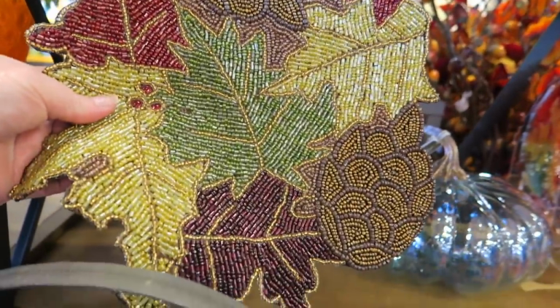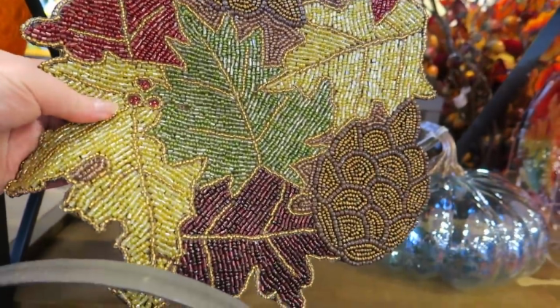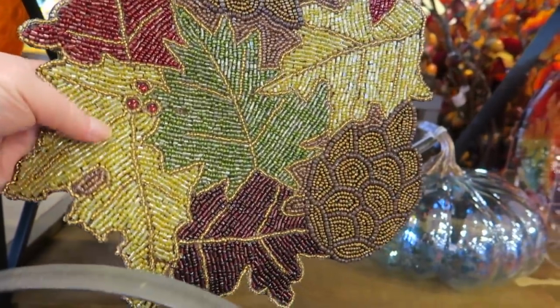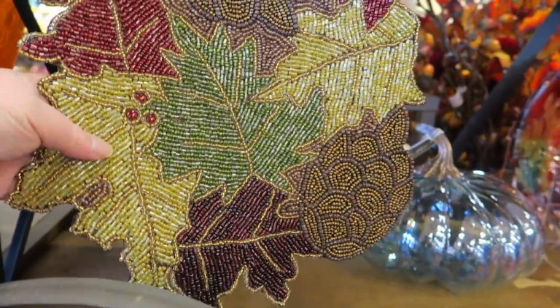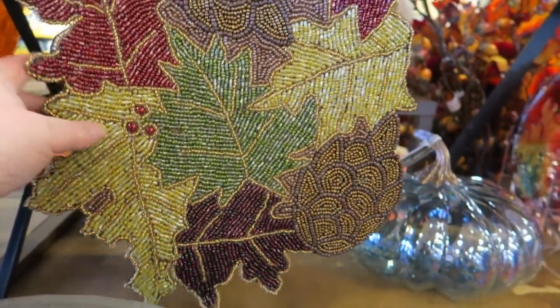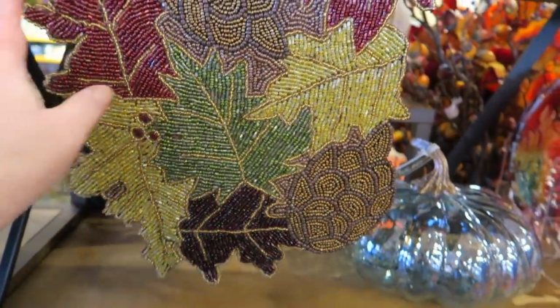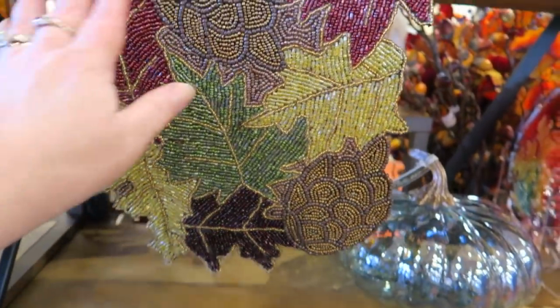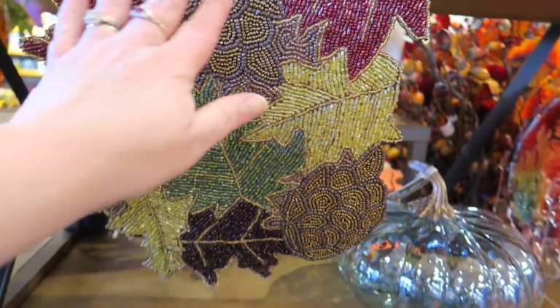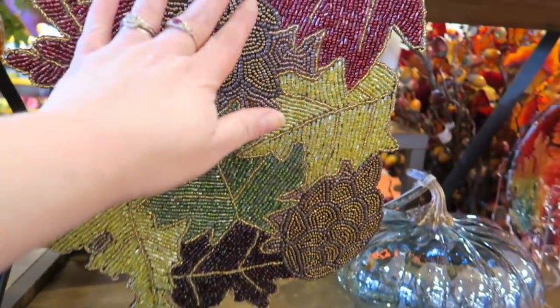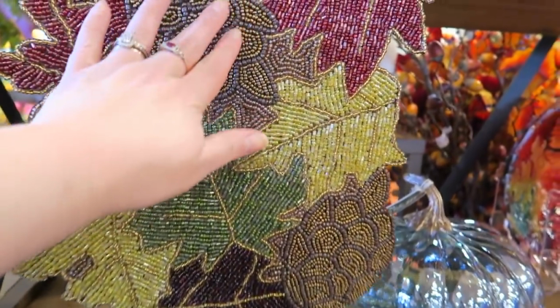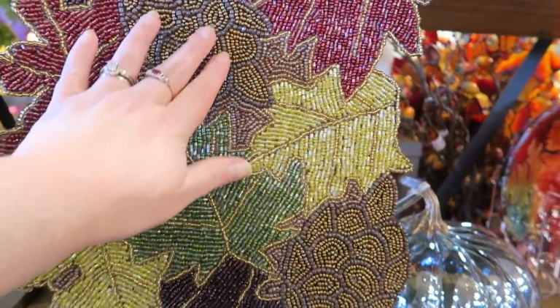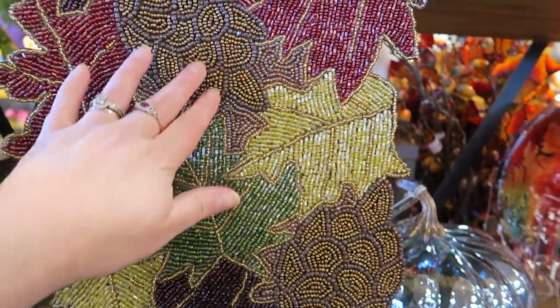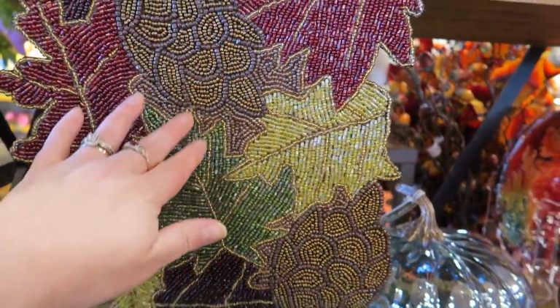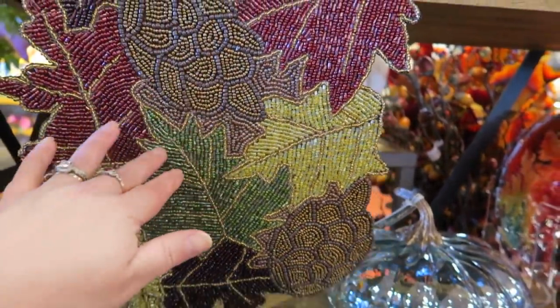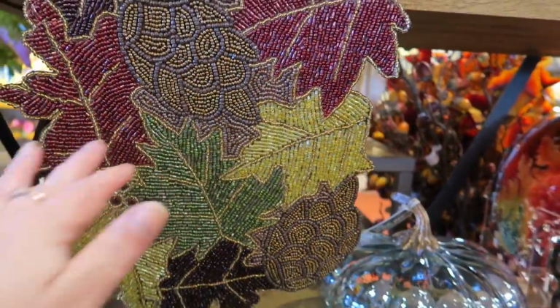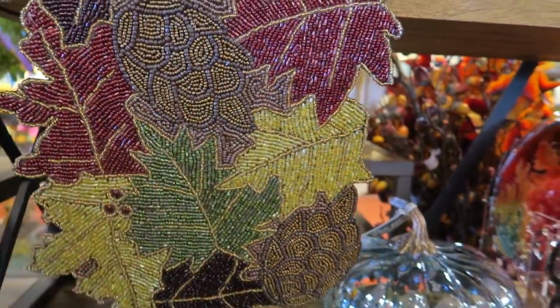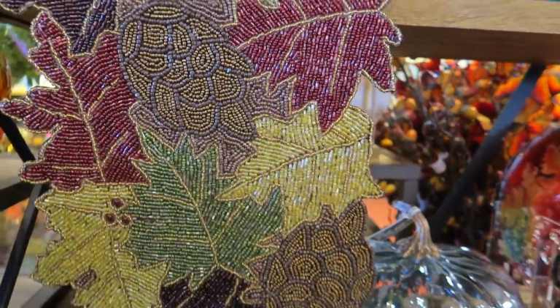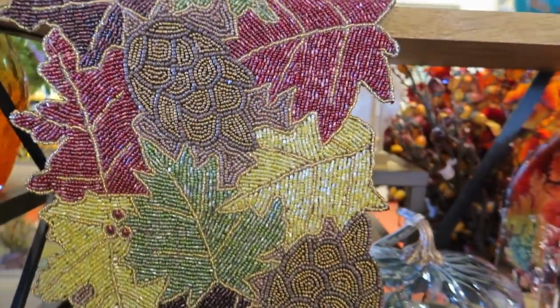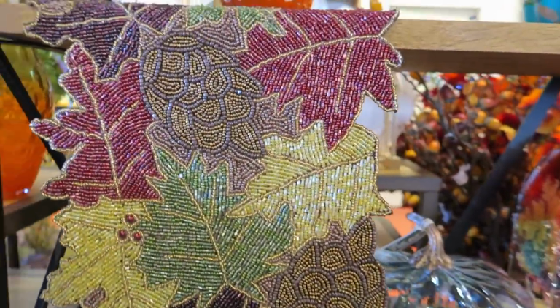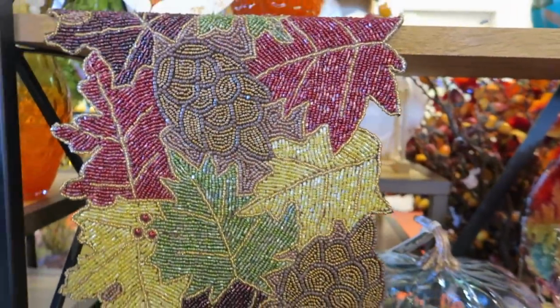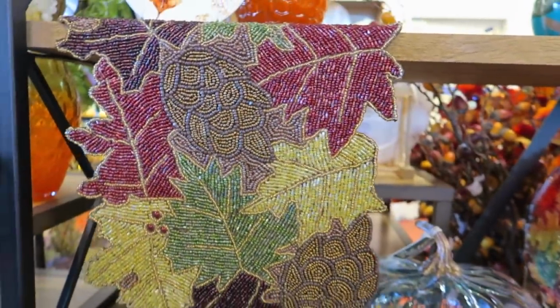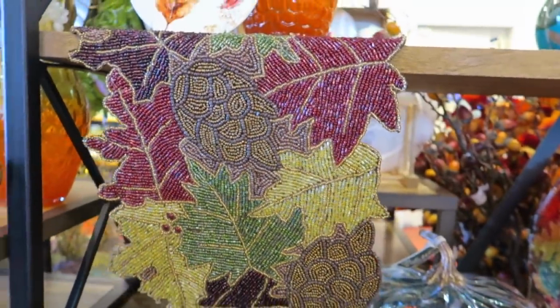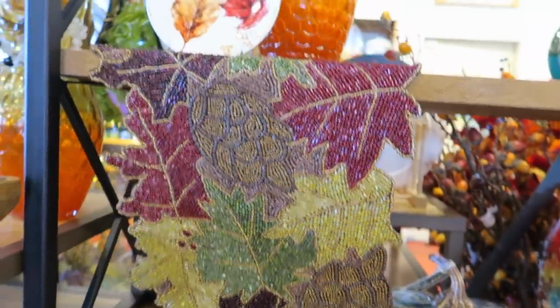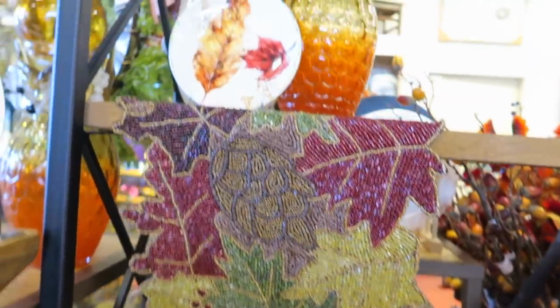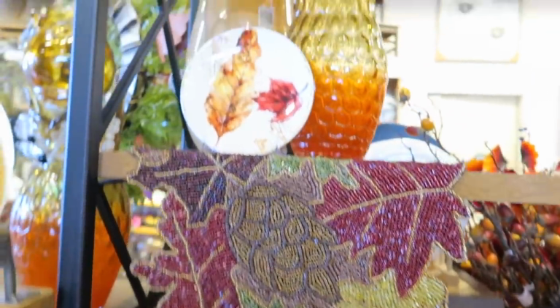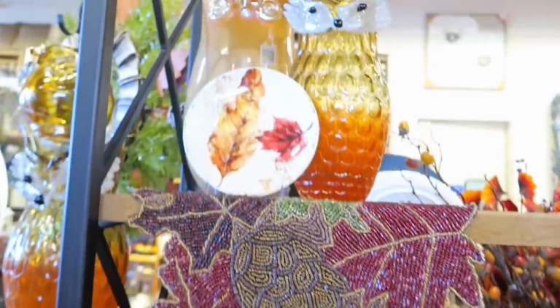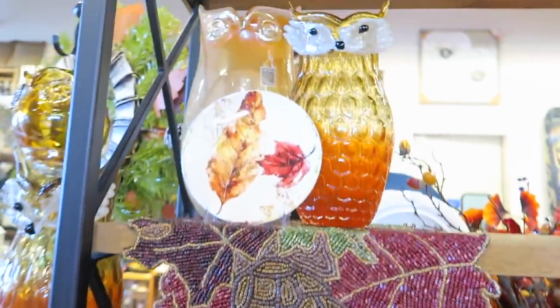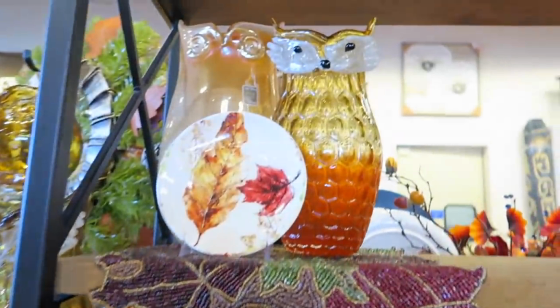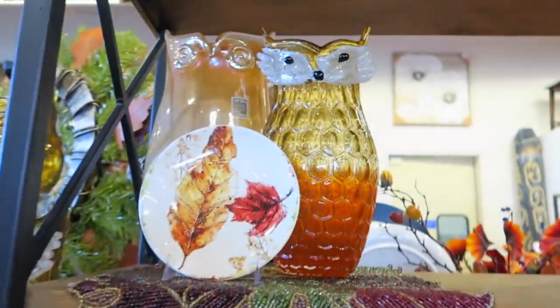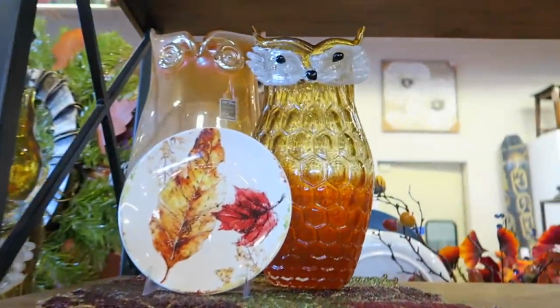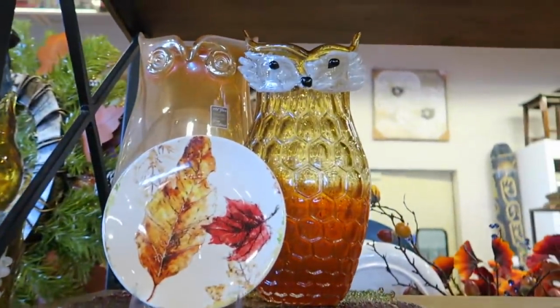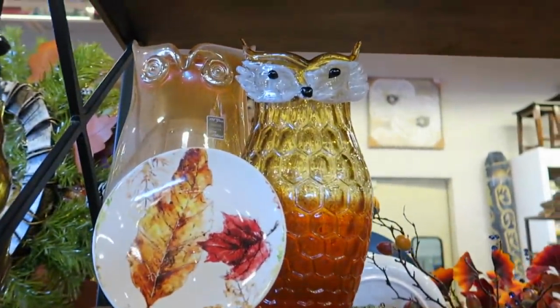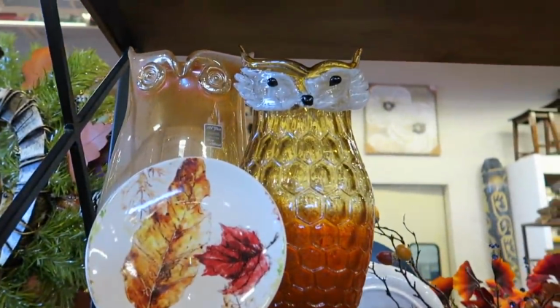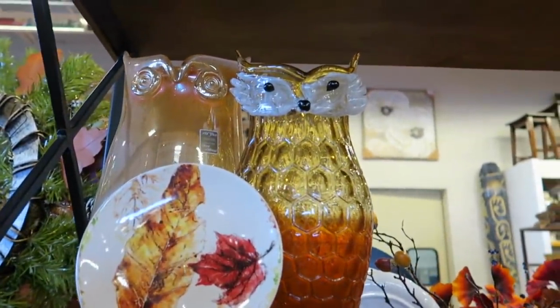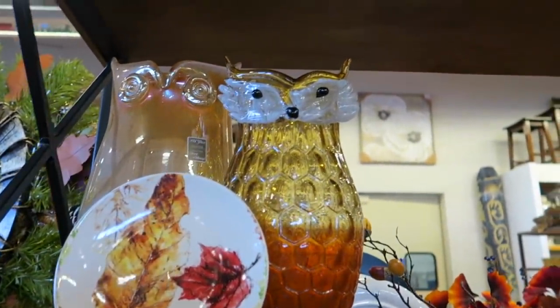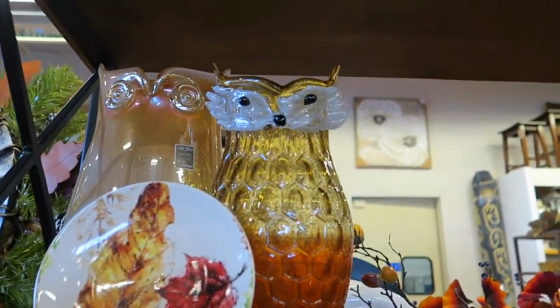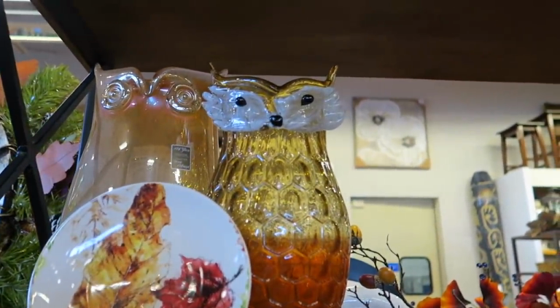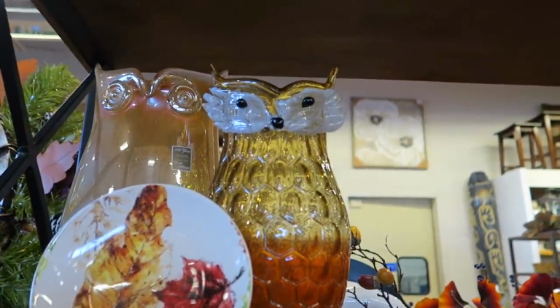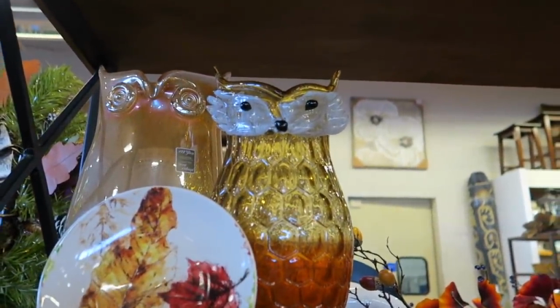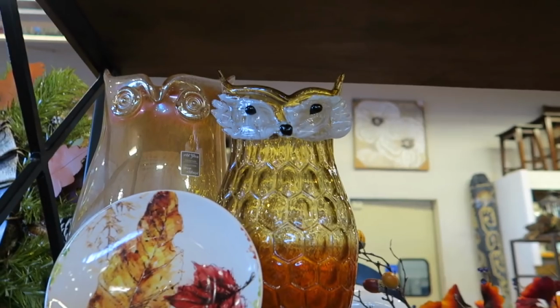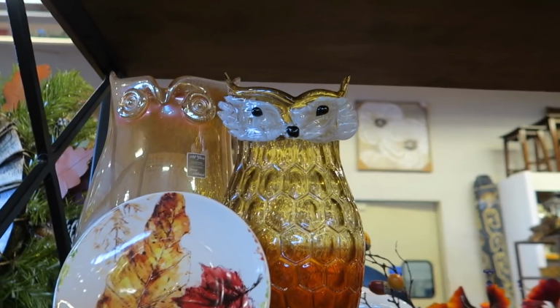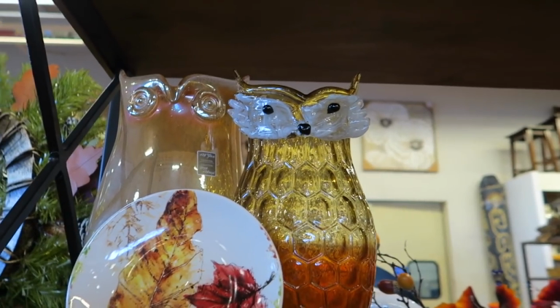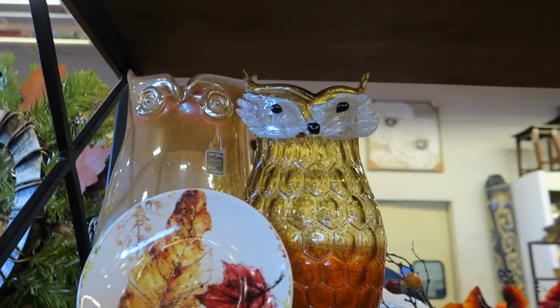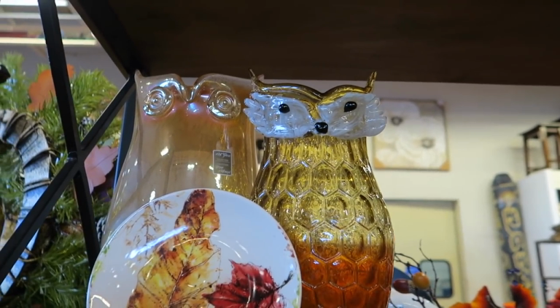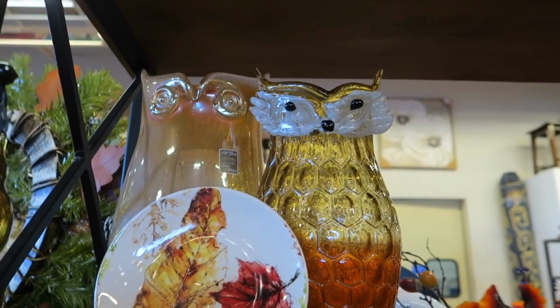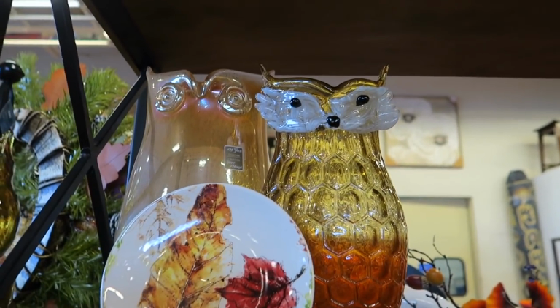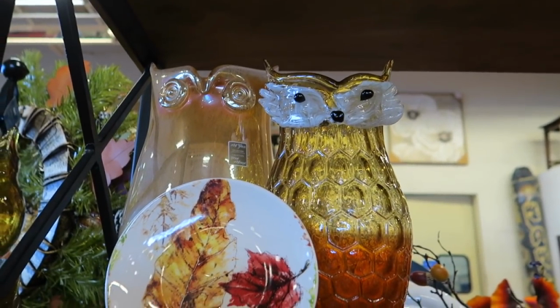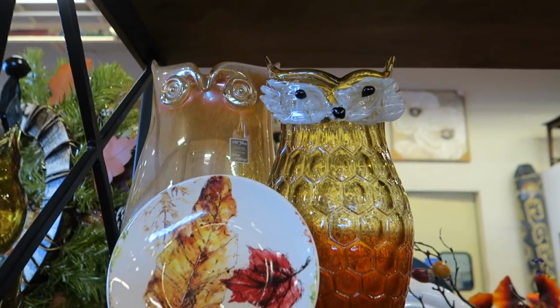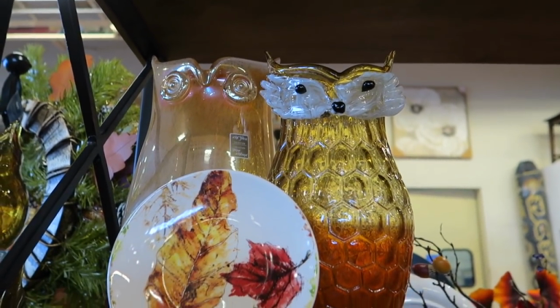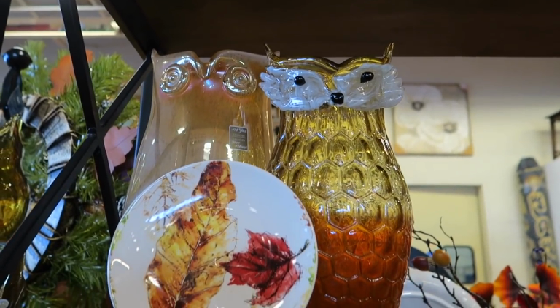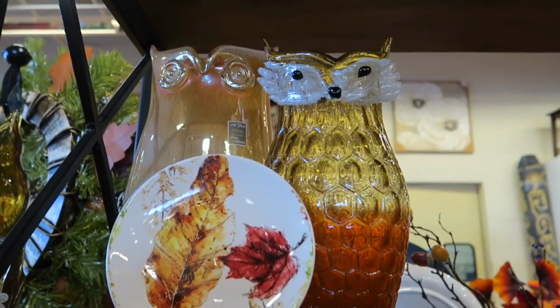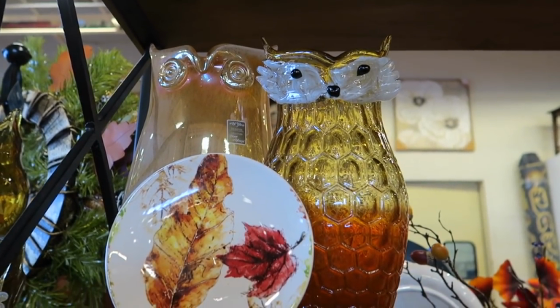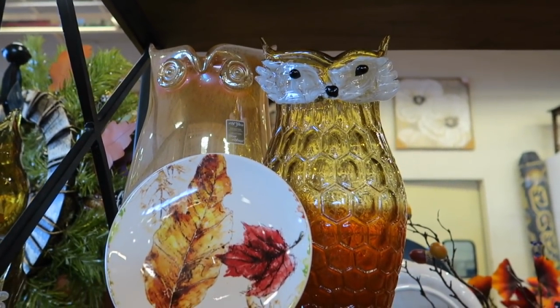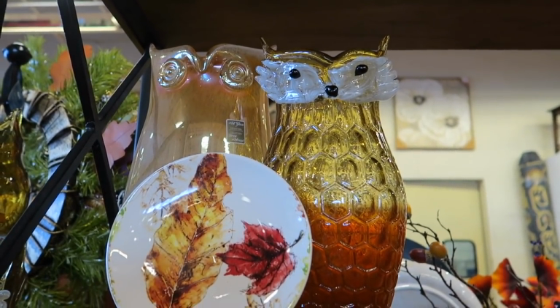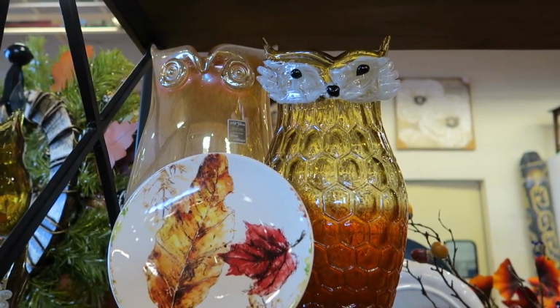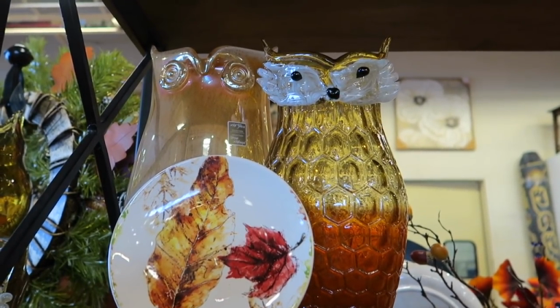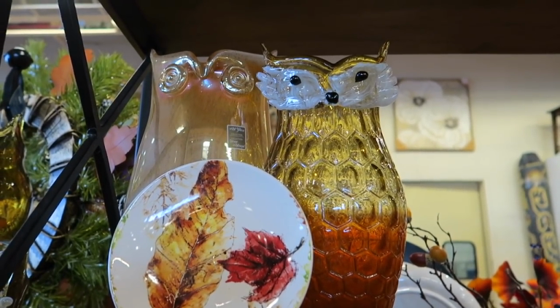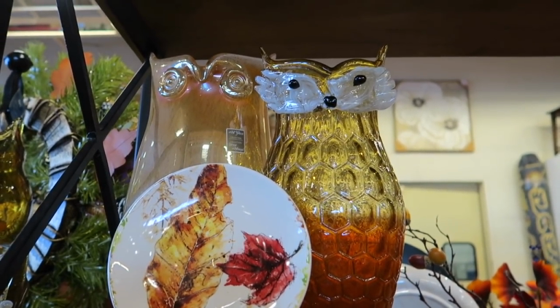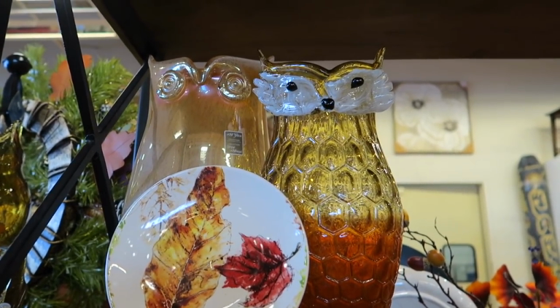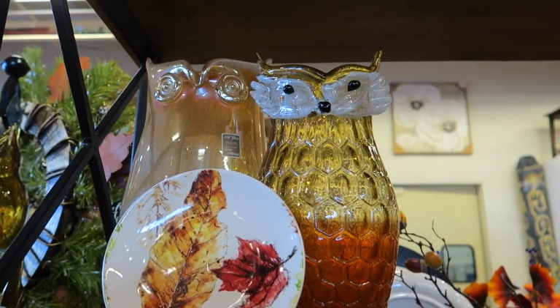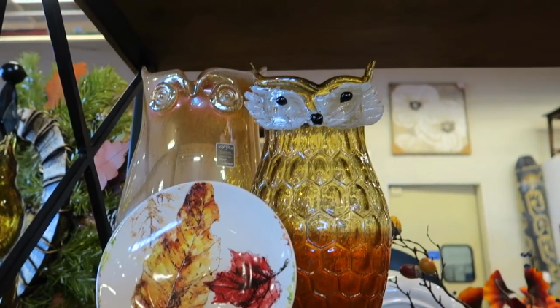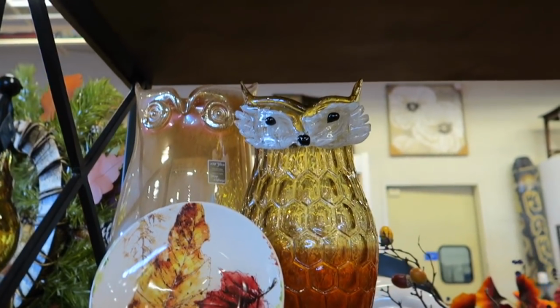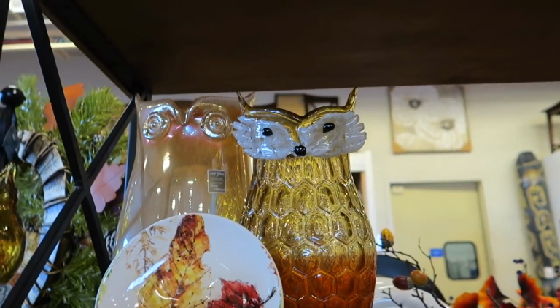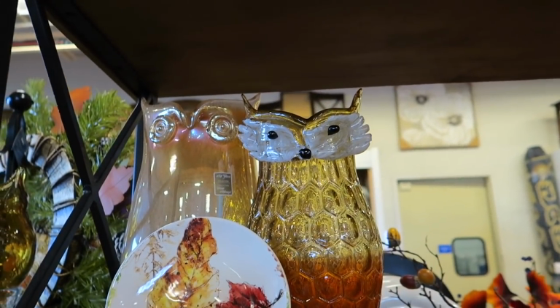That's a beaded runner. Oh, look at the fox, Brian — that is so cute too, that vase.